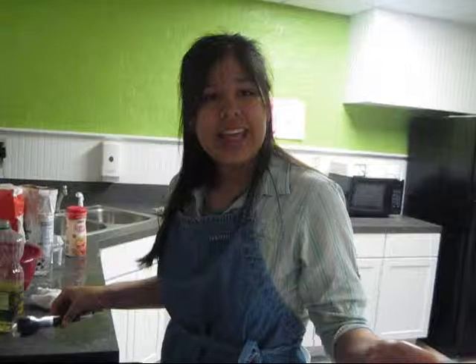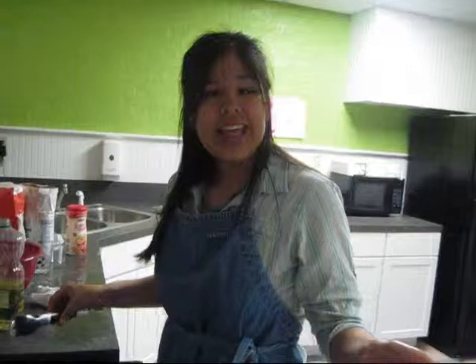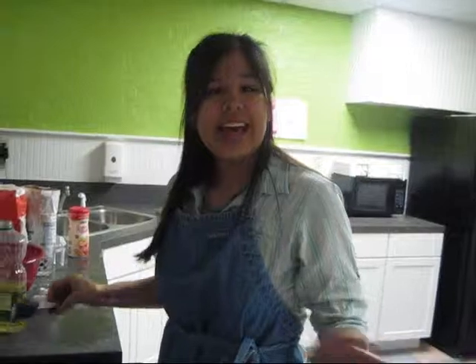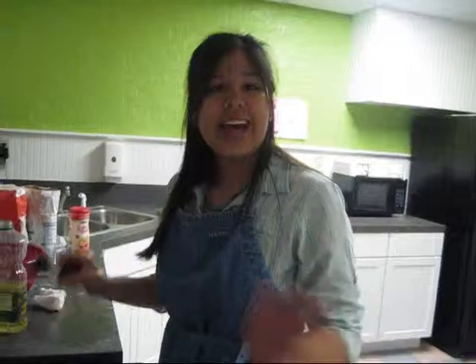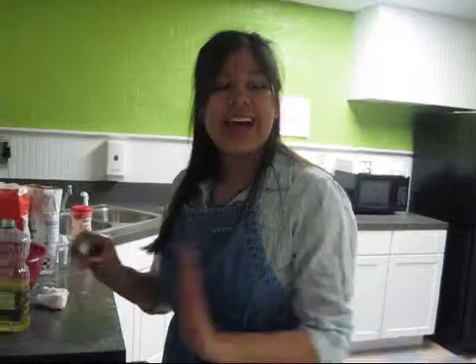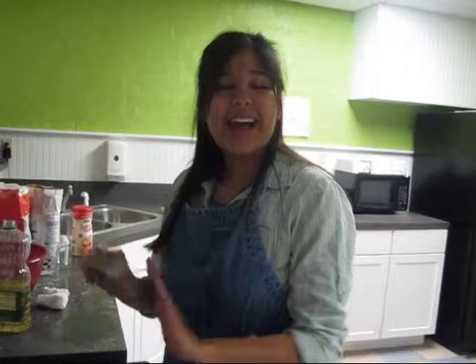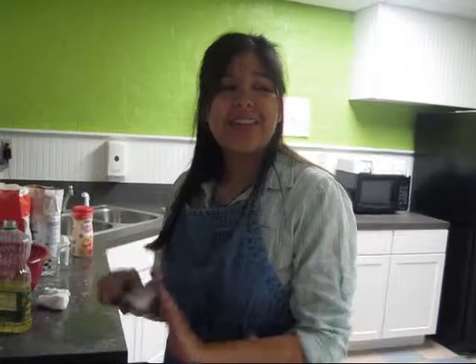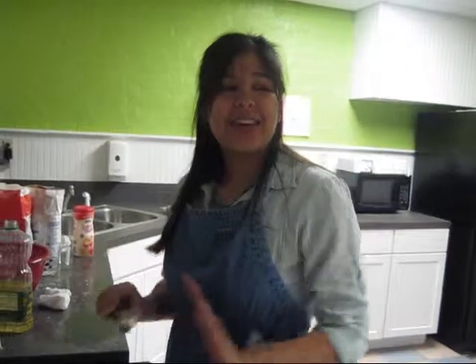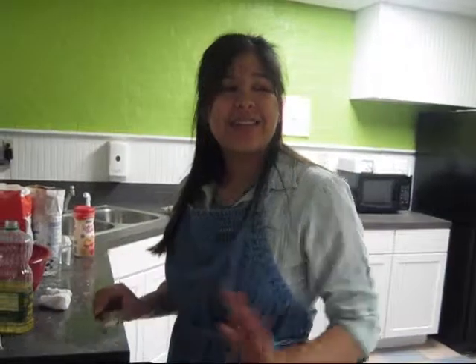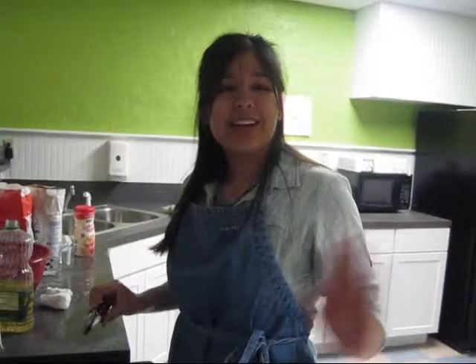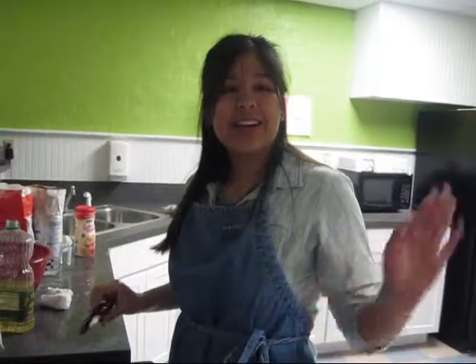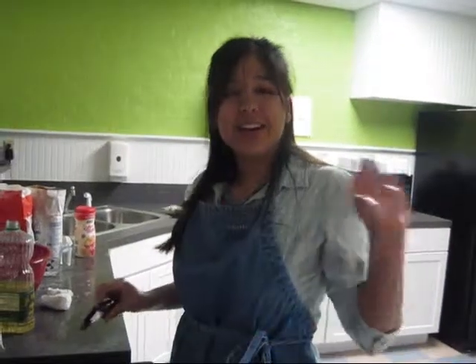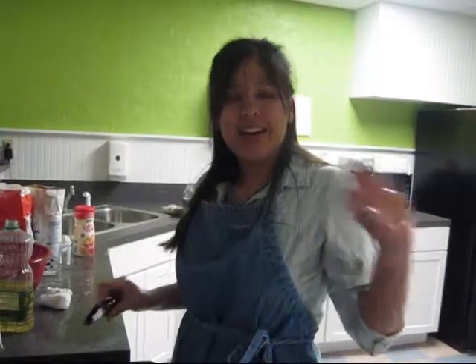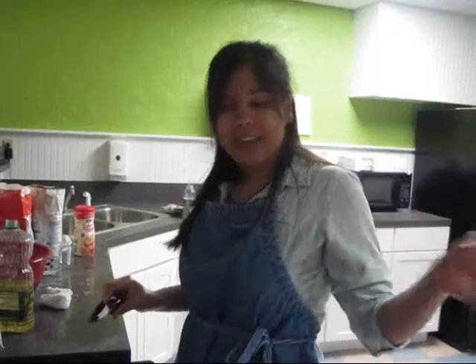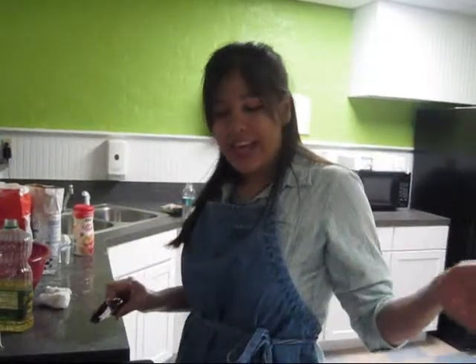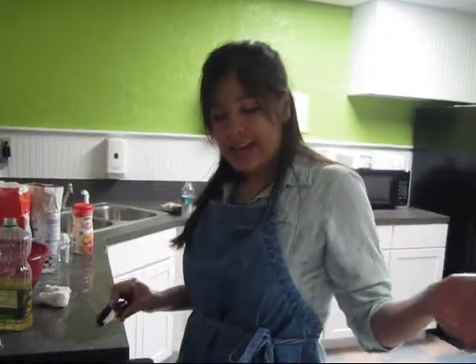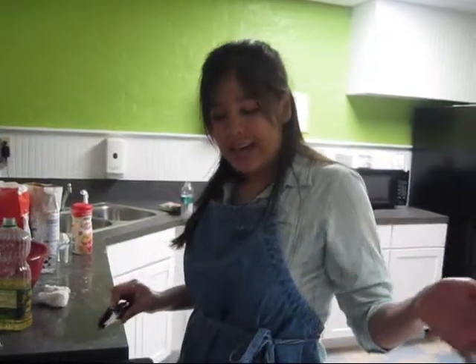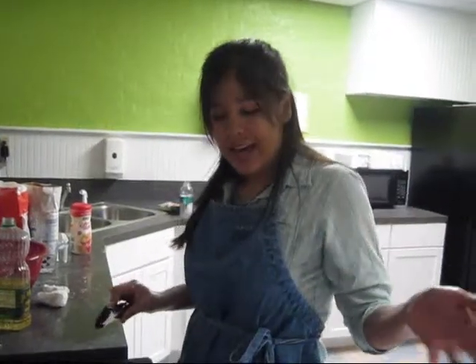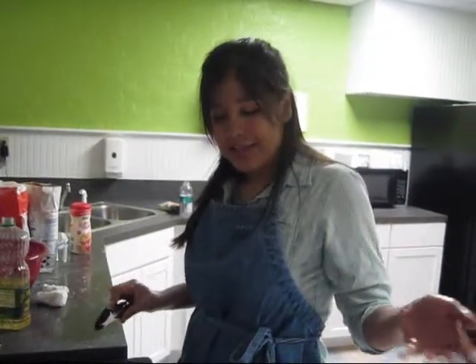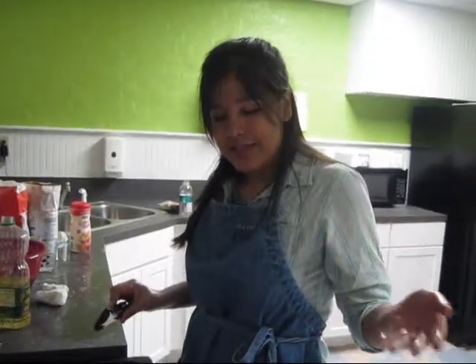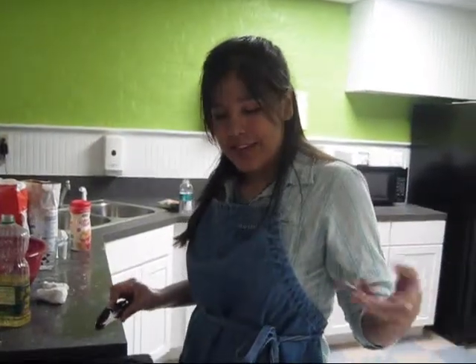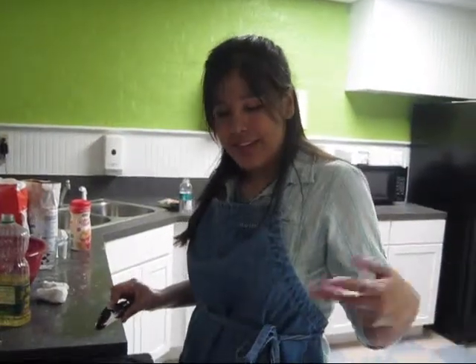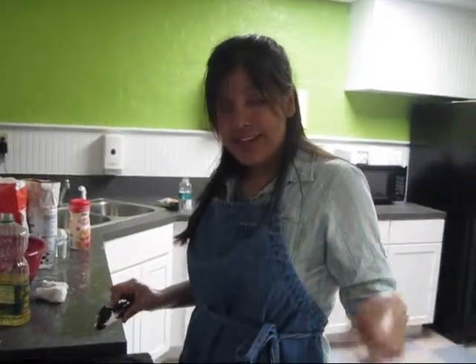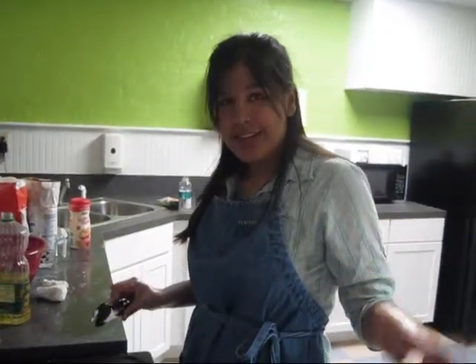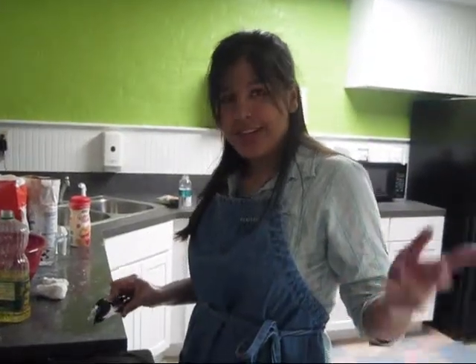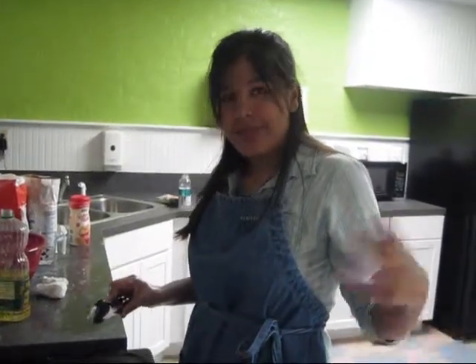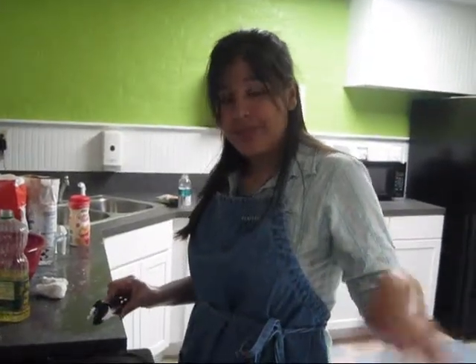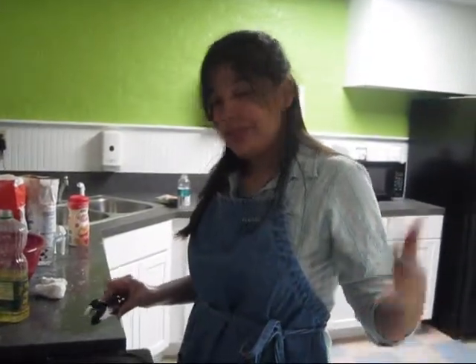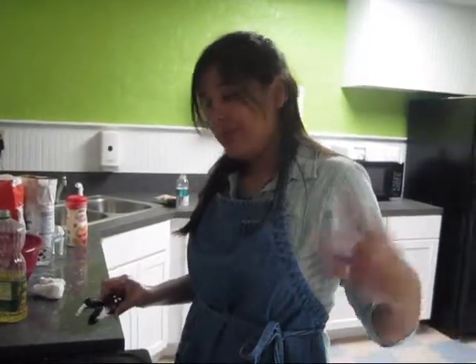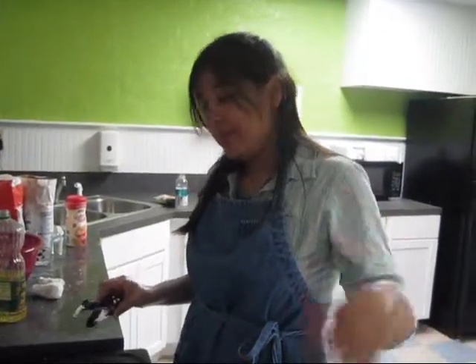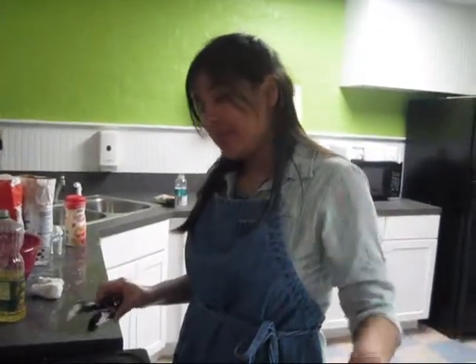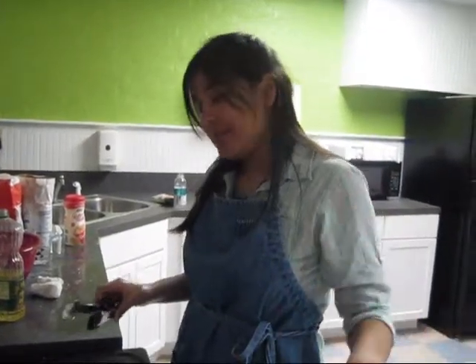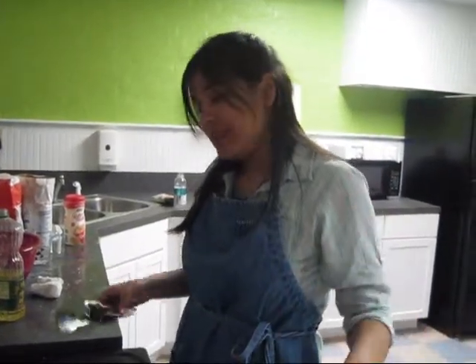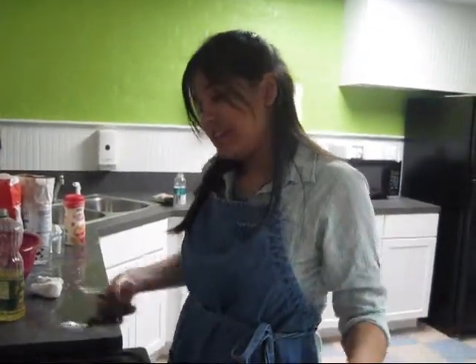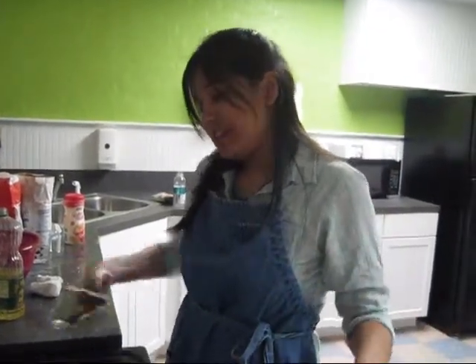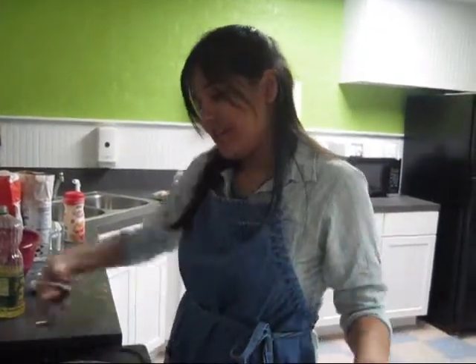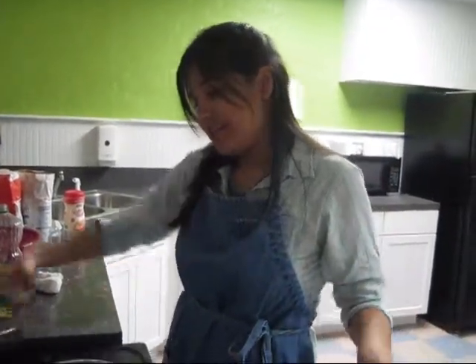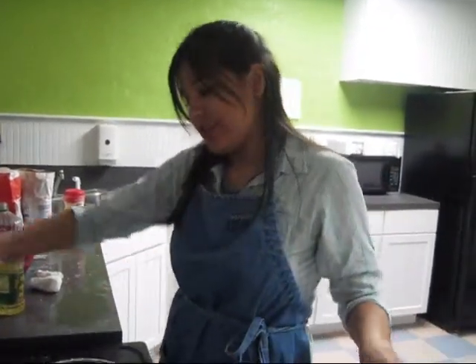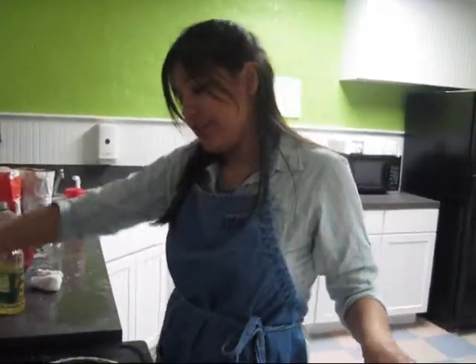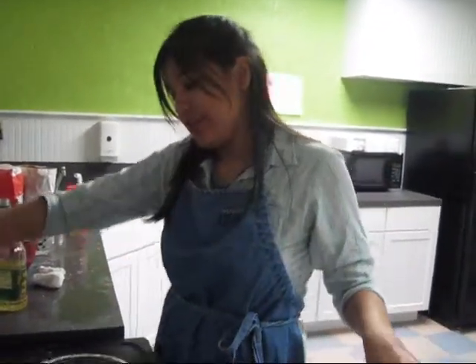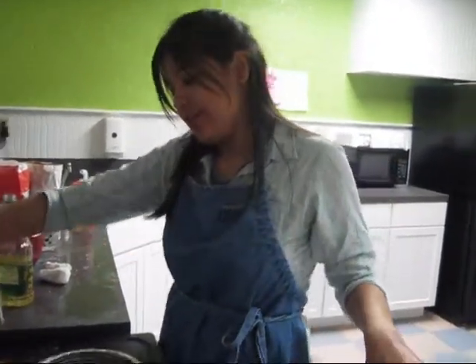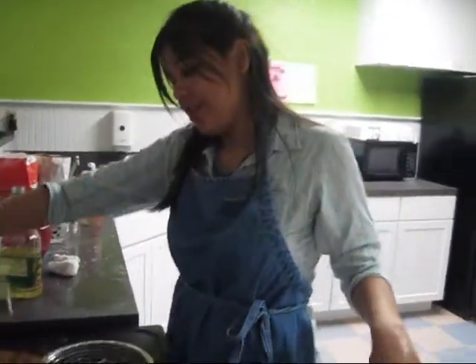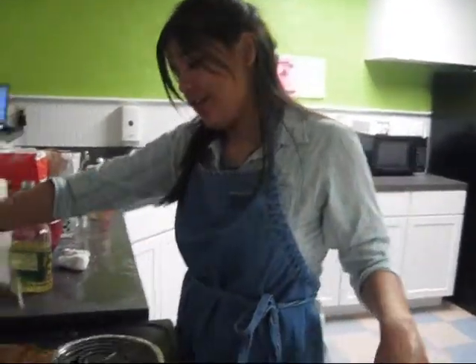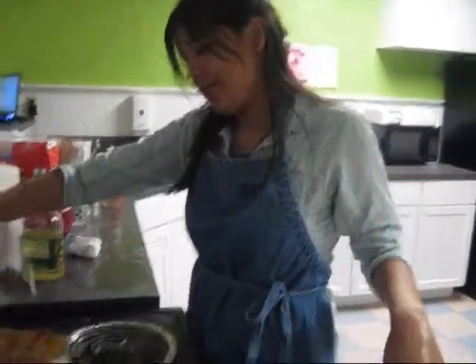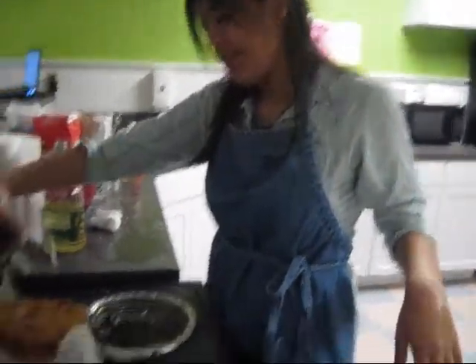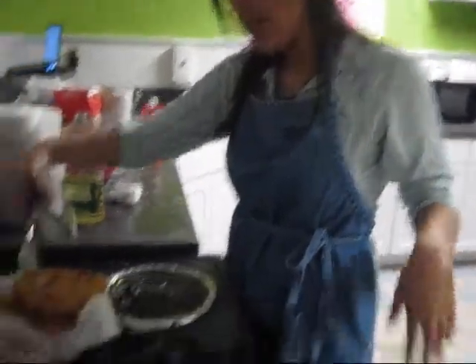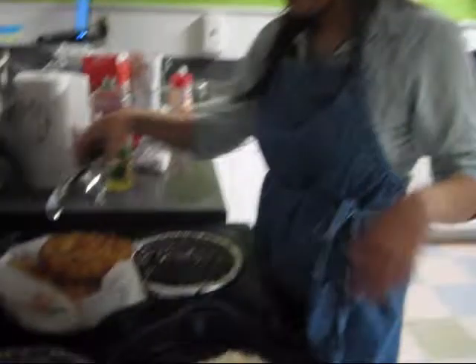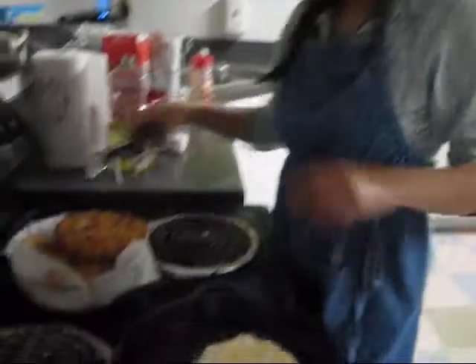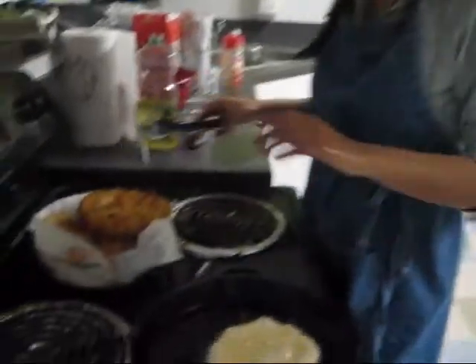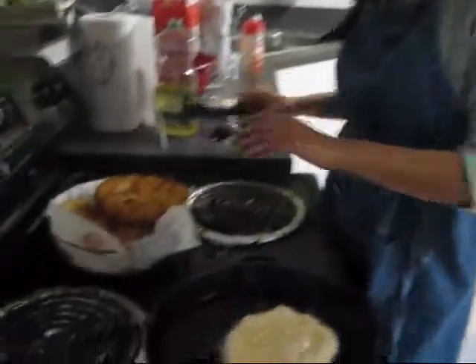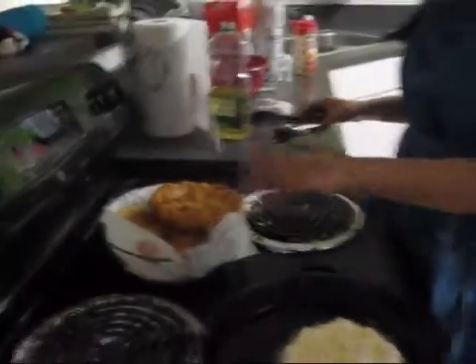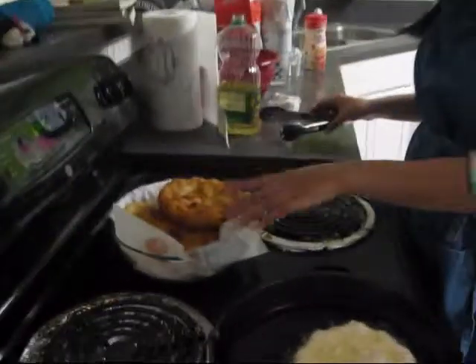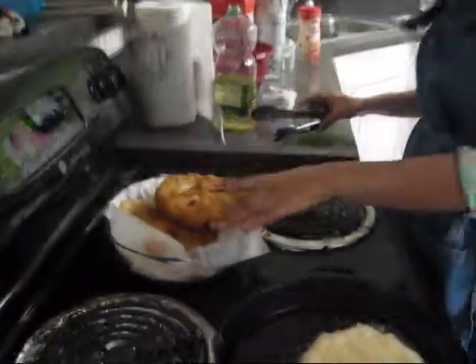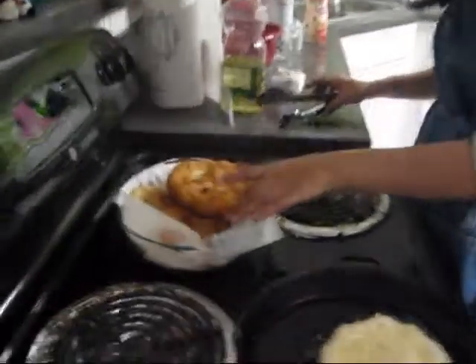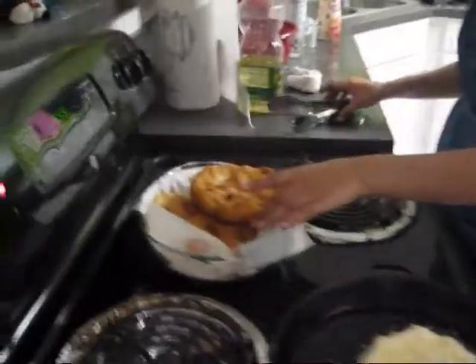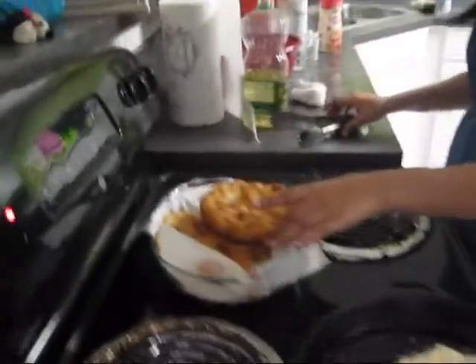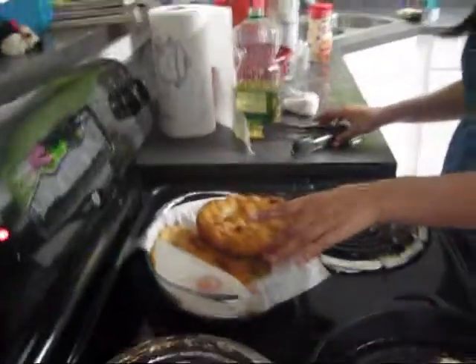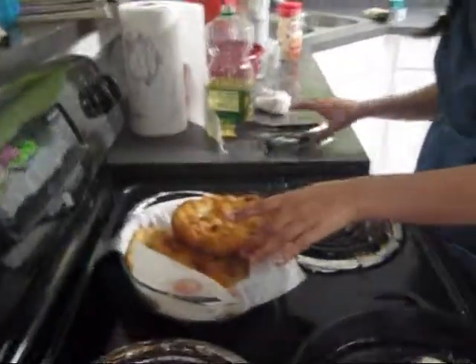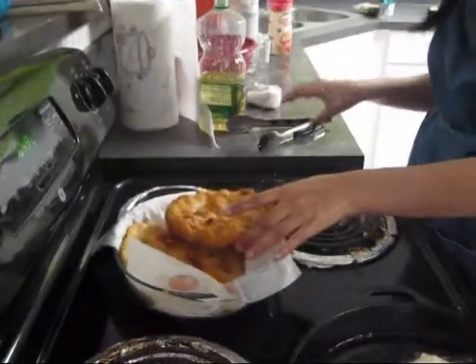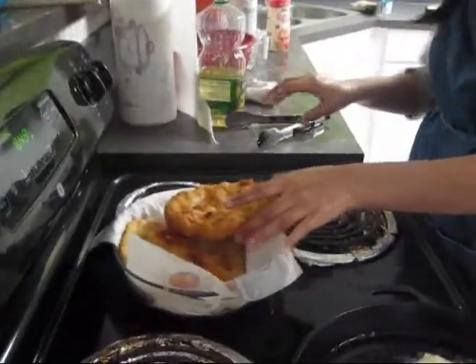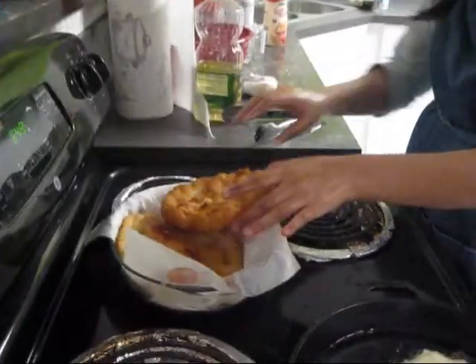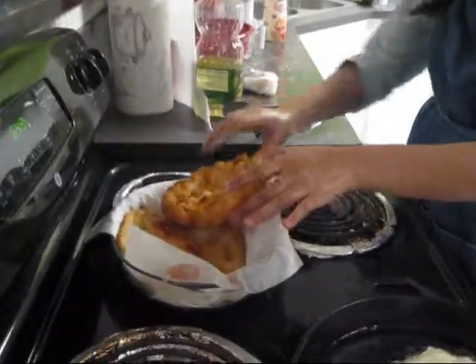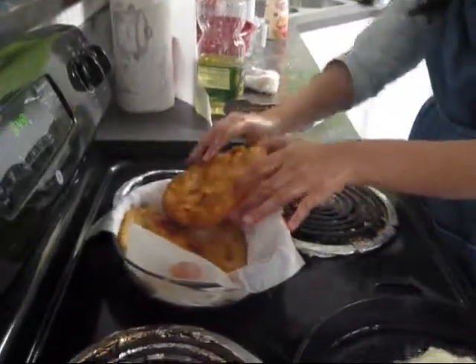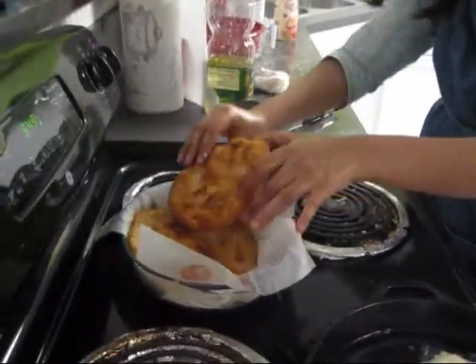Hi! Sorry, we were off camera. I was trying to make sure we got some decent samples going. So, over here is more of the finished product.